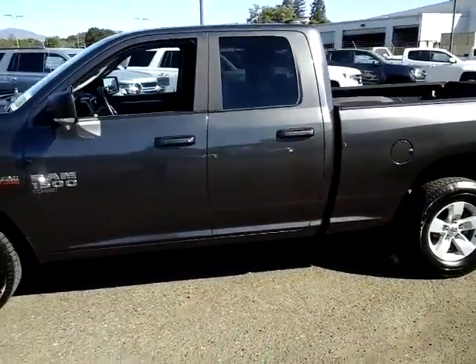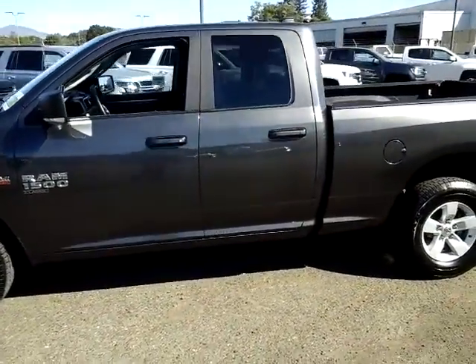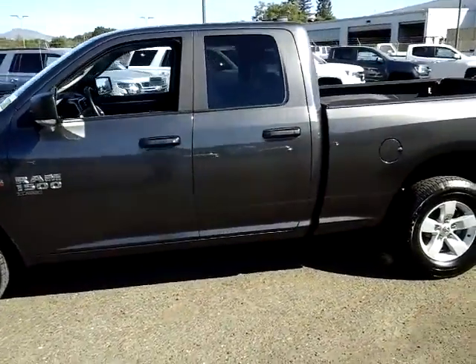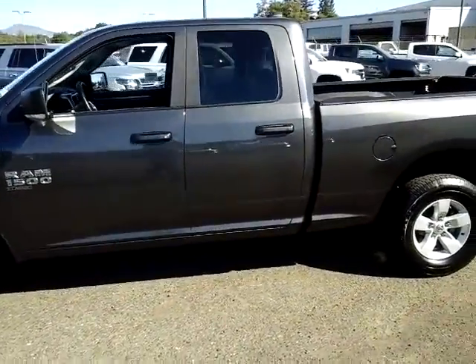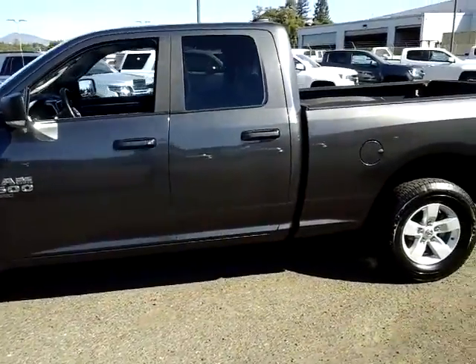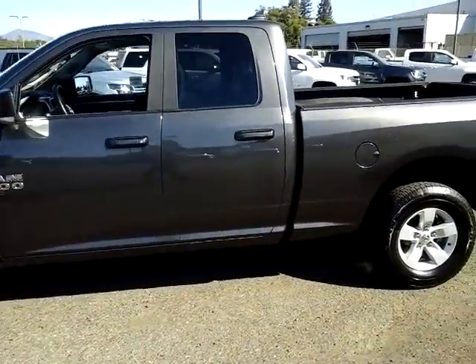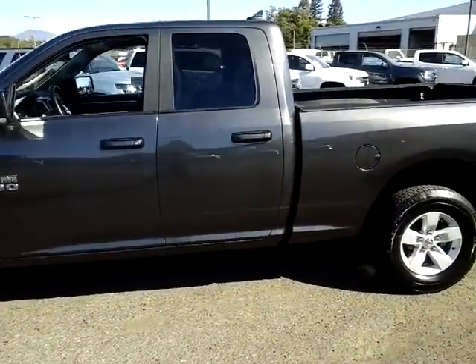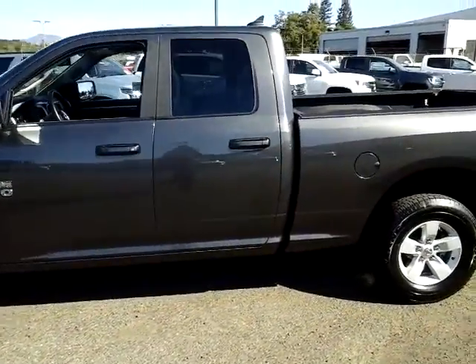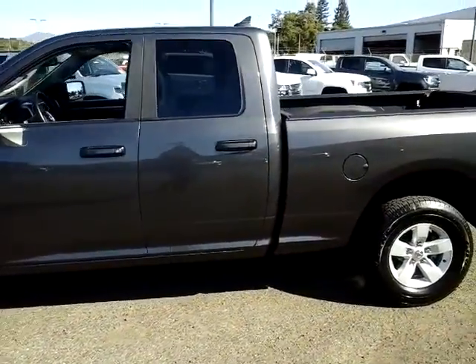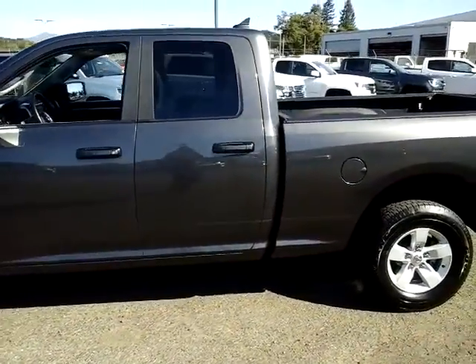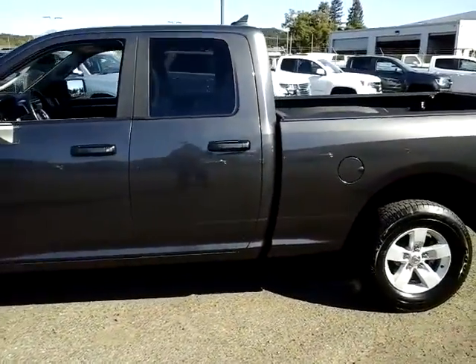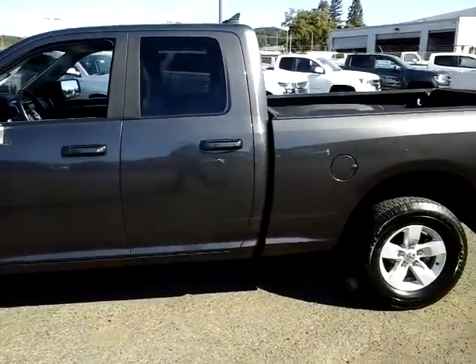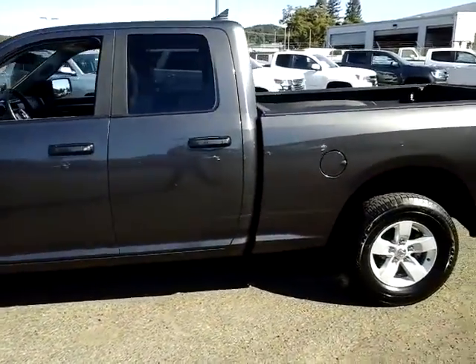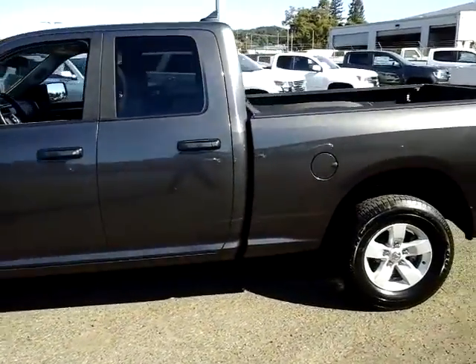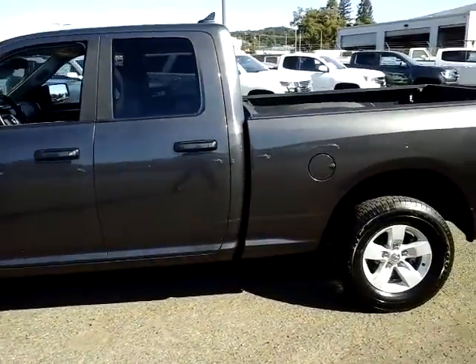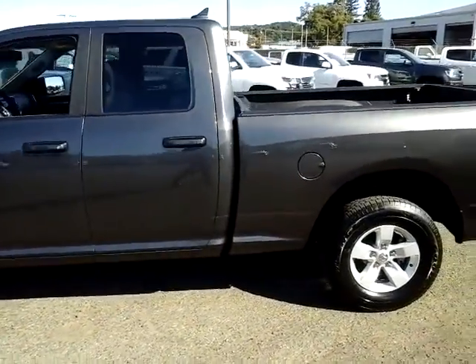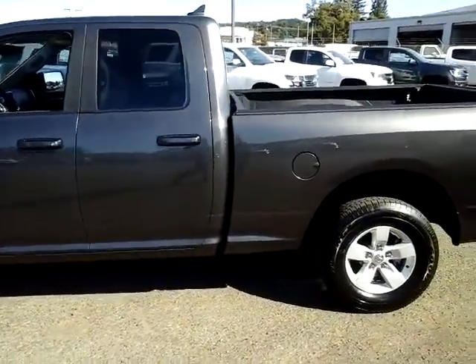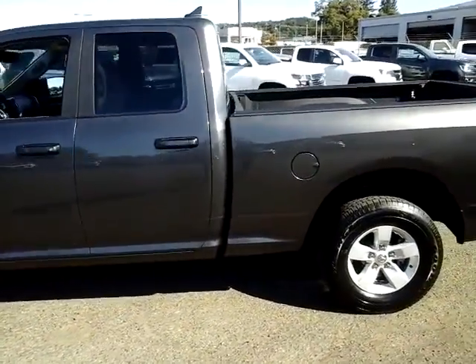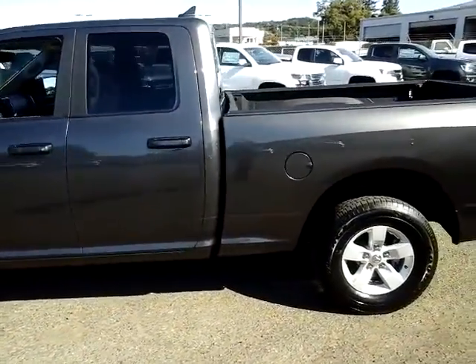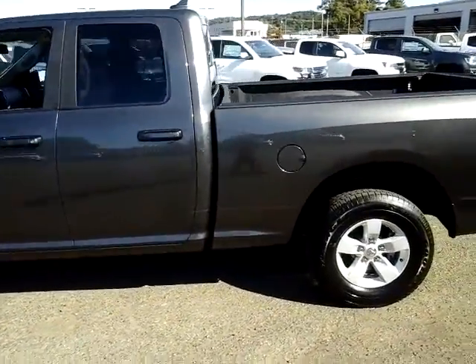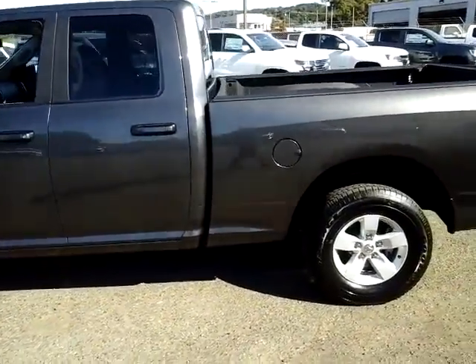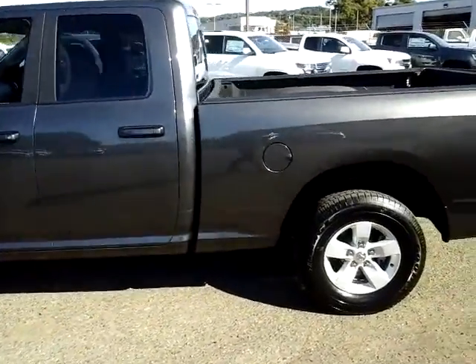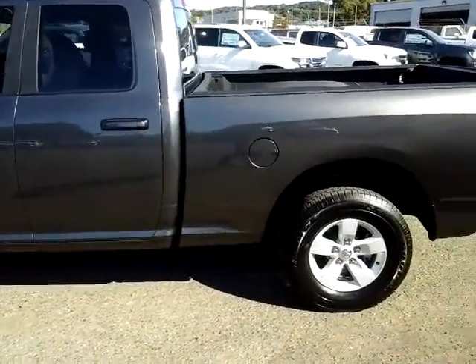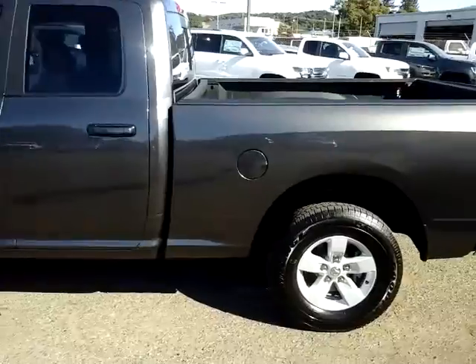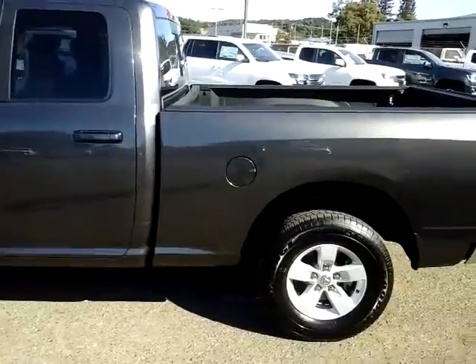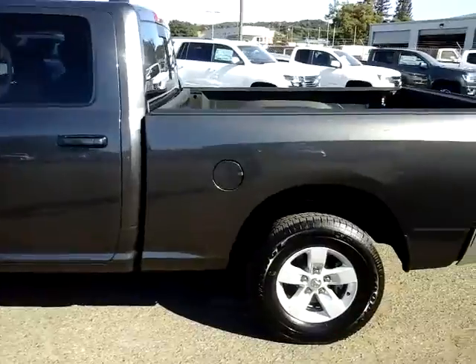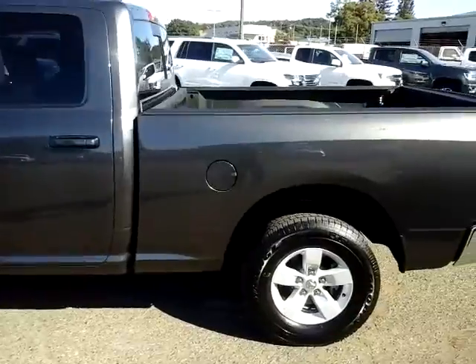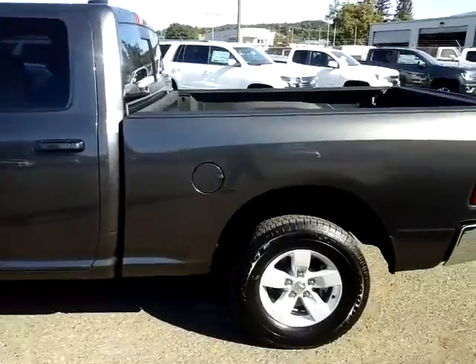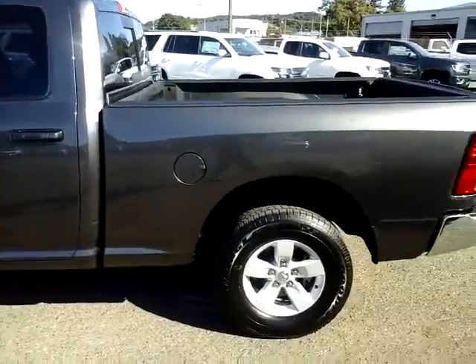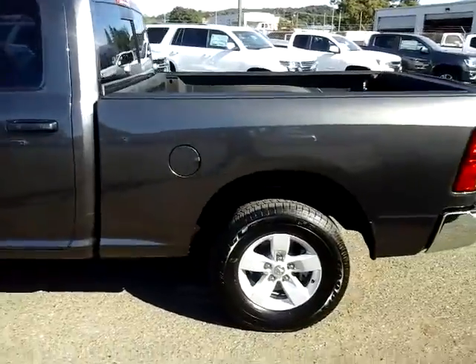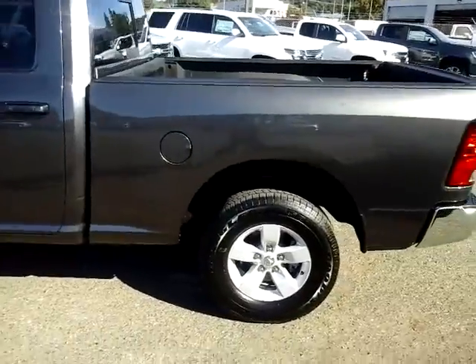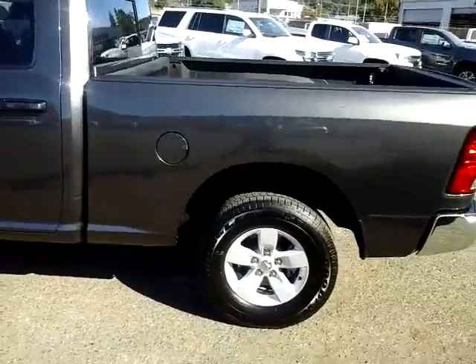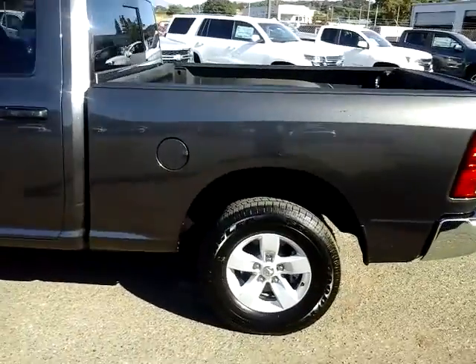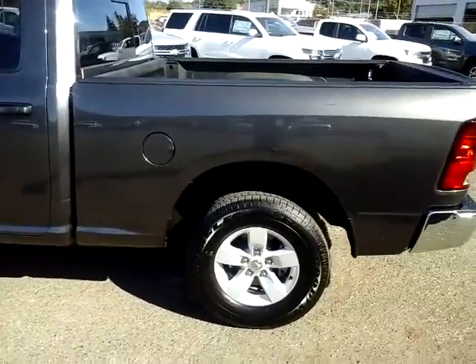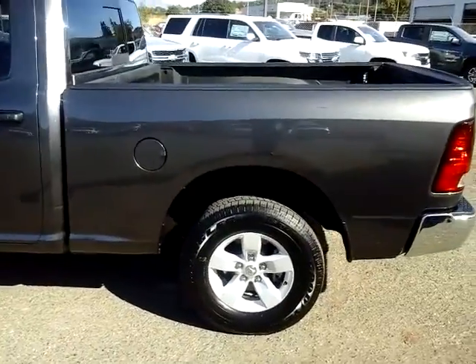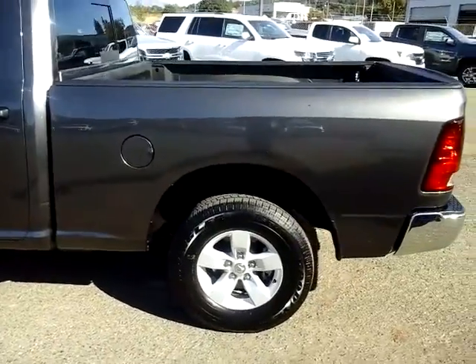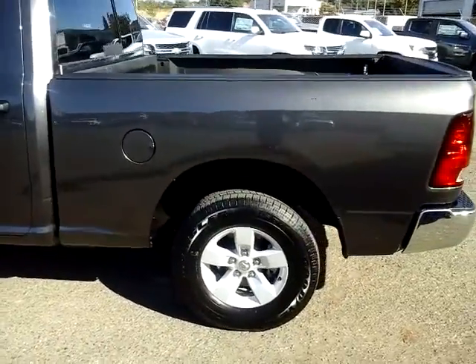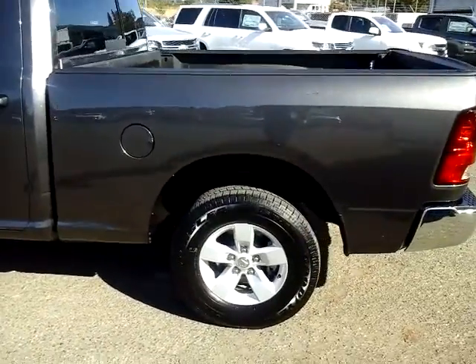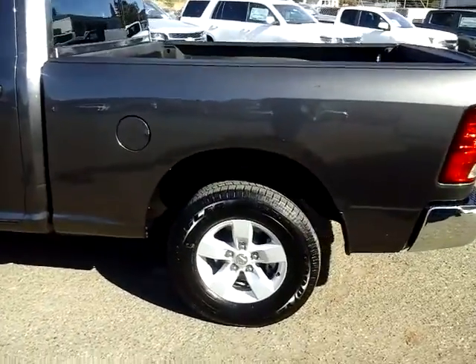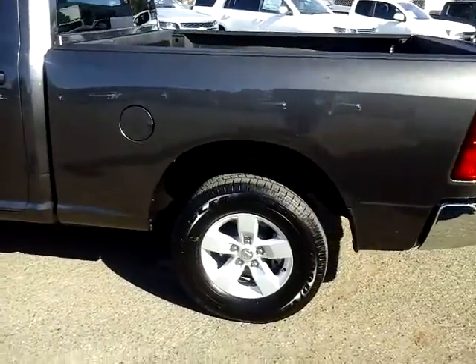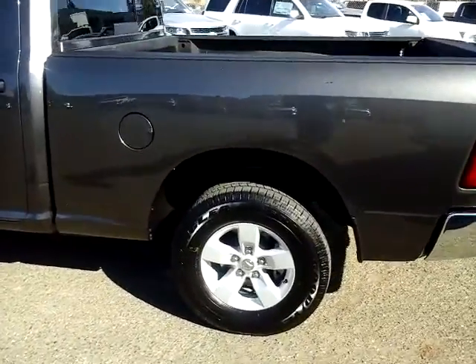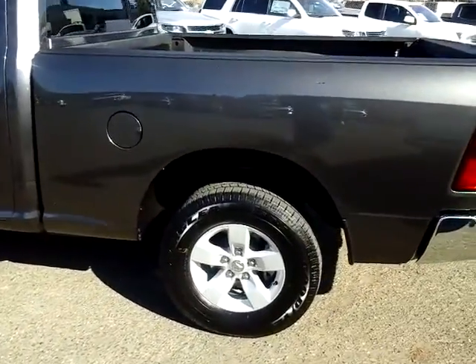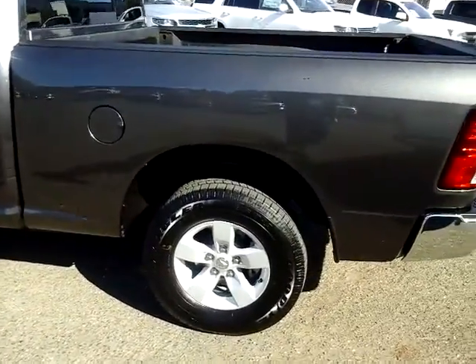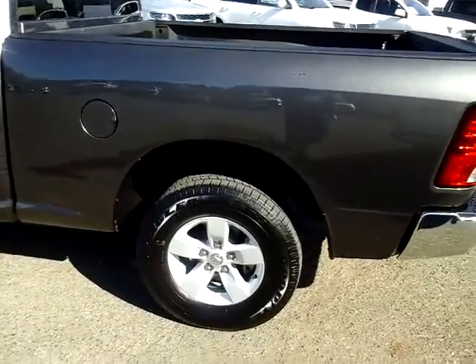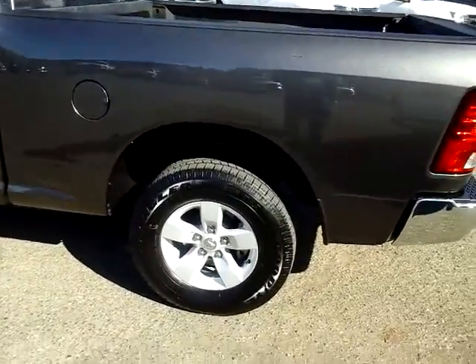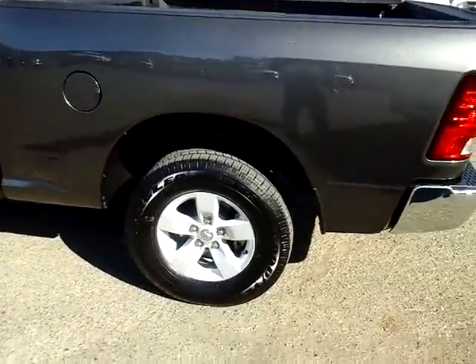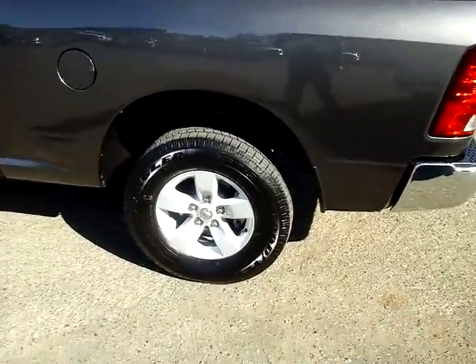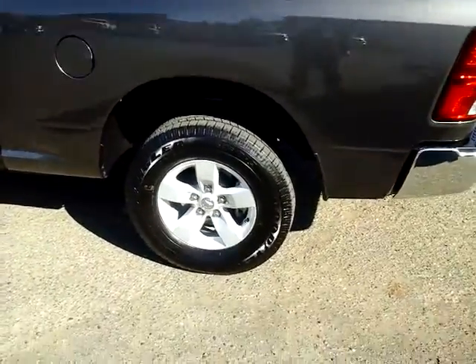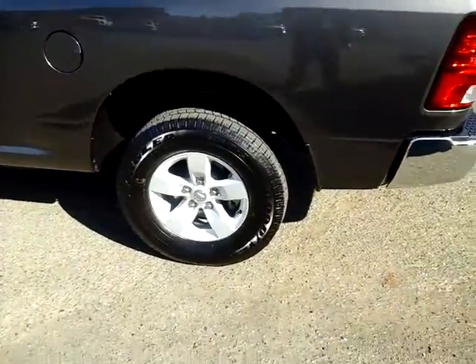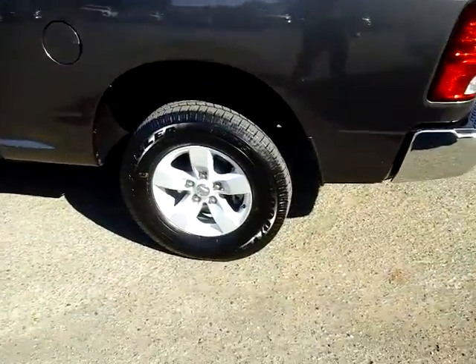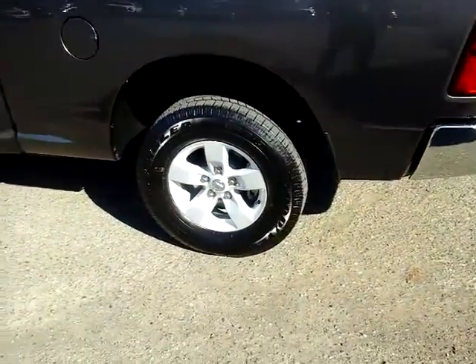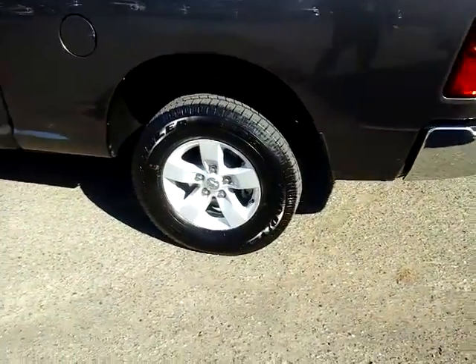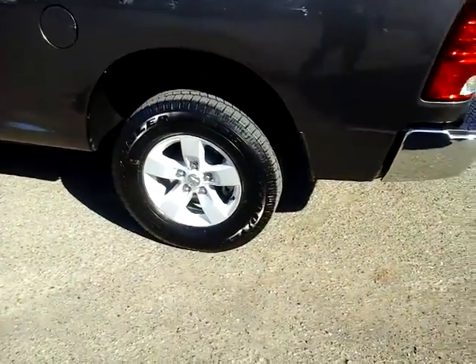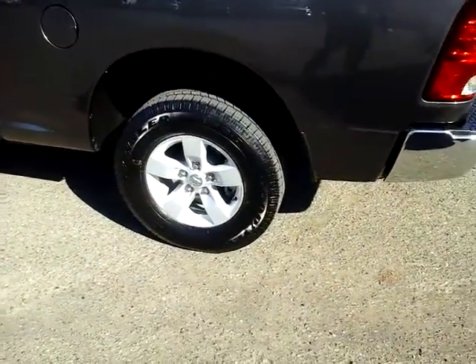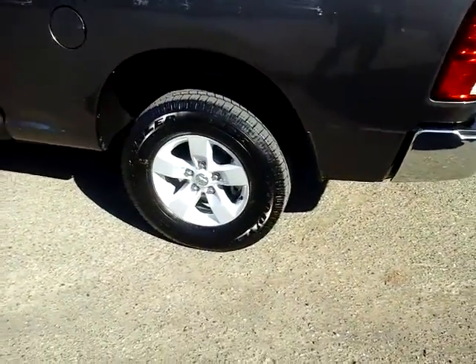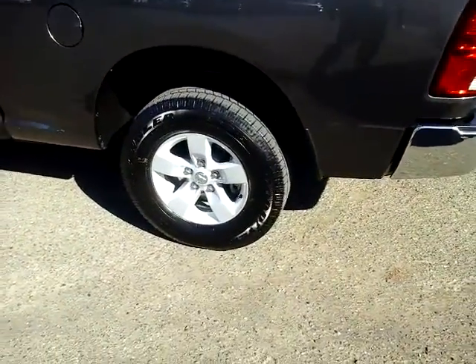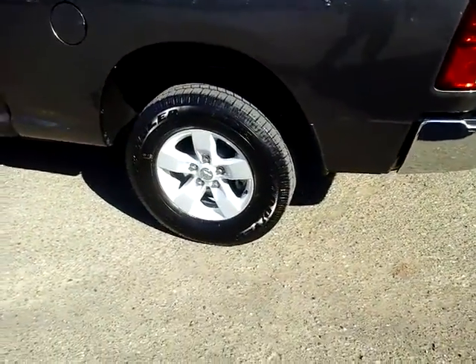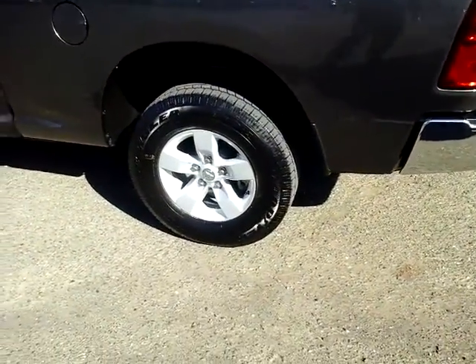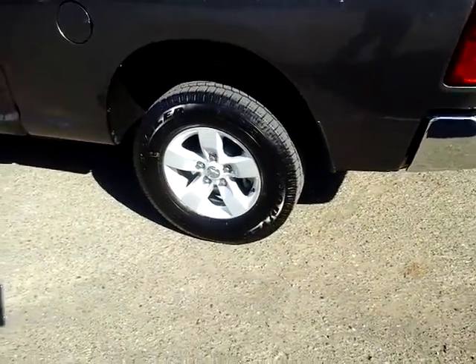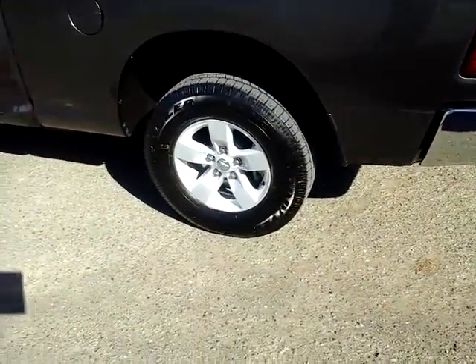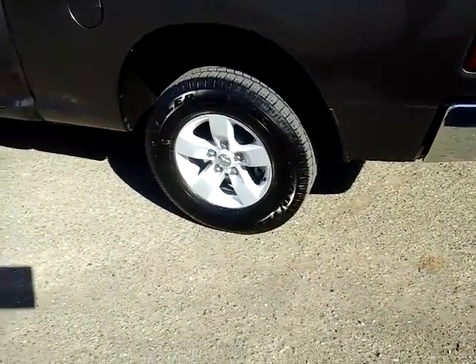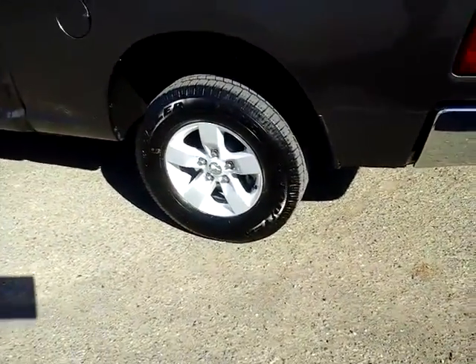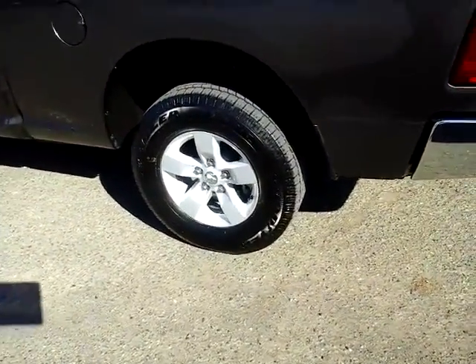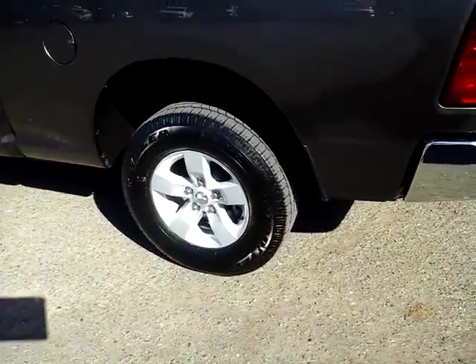It is a charcoal gray metallic. The SLT upgrade — we'll show you a couple things. One is going to give you those upgraded wheels.